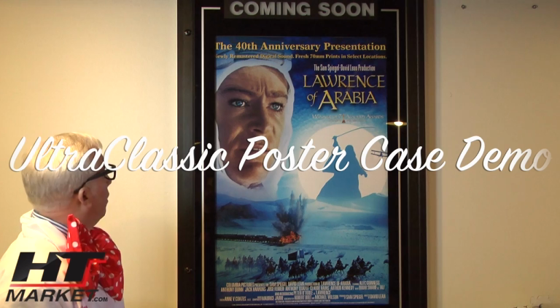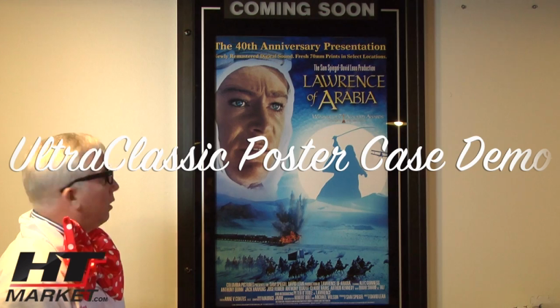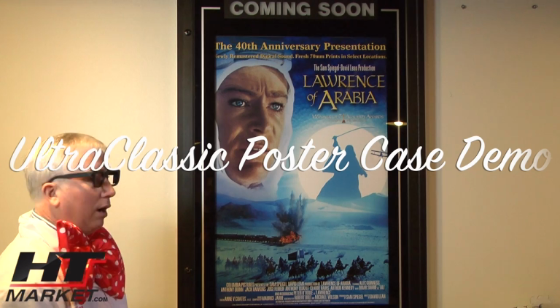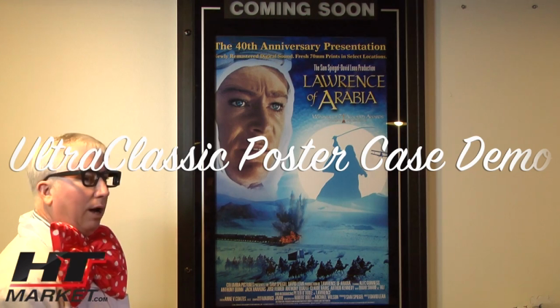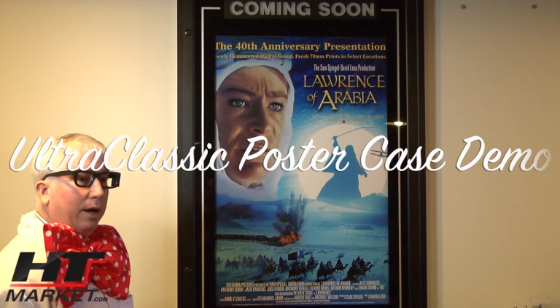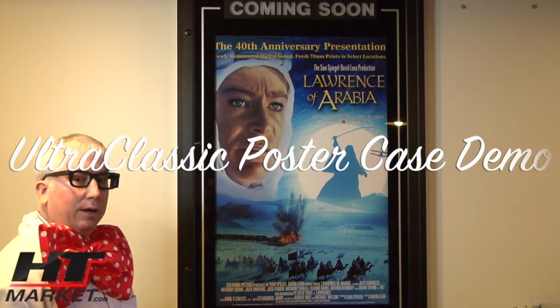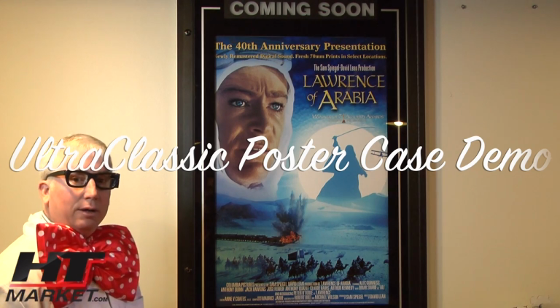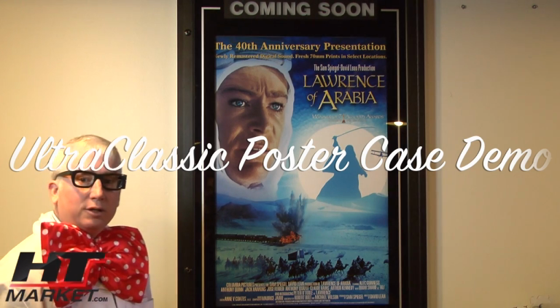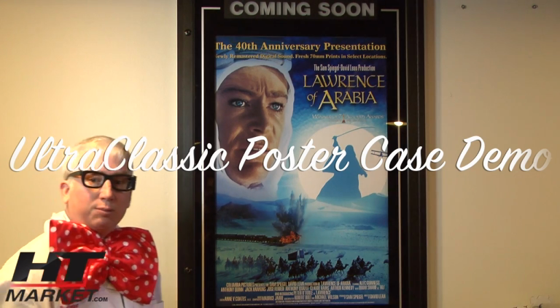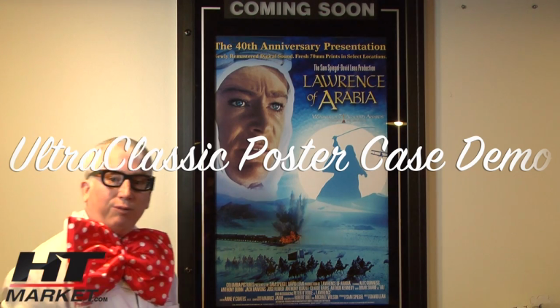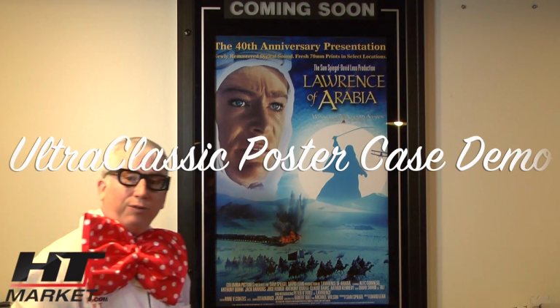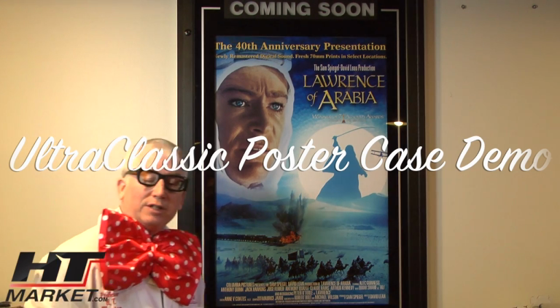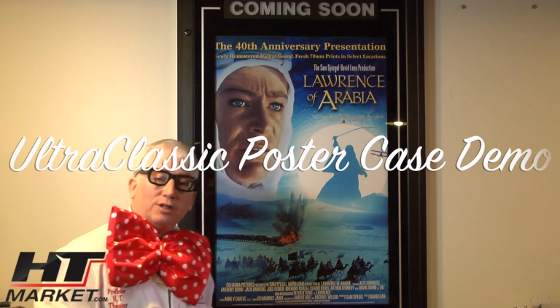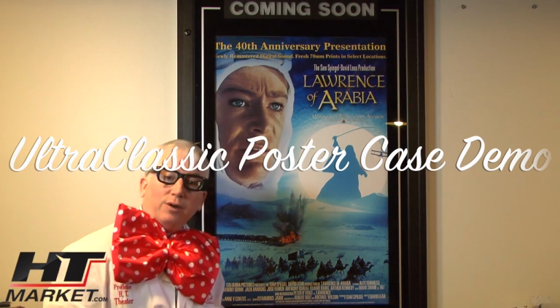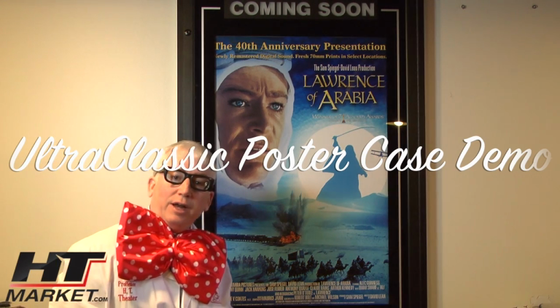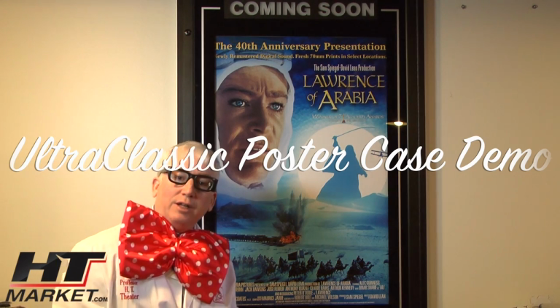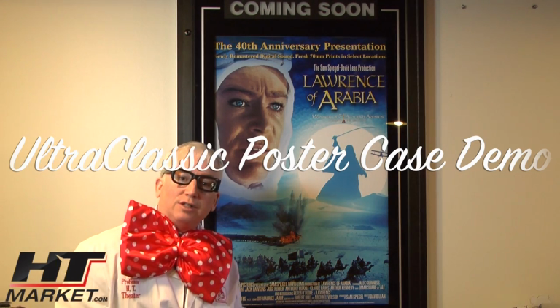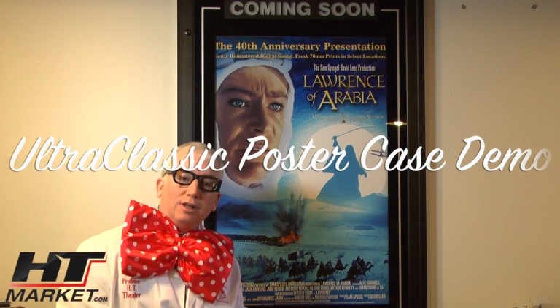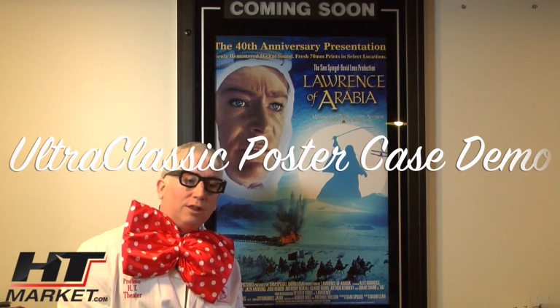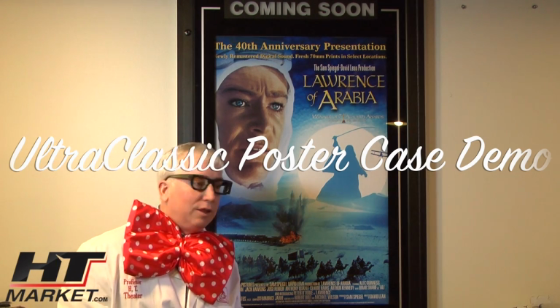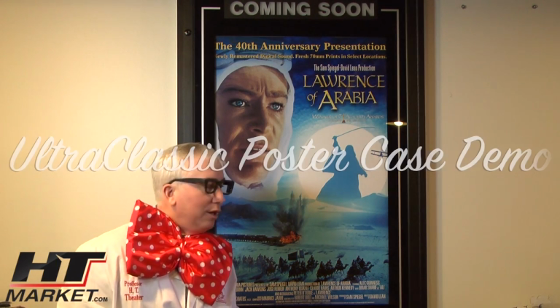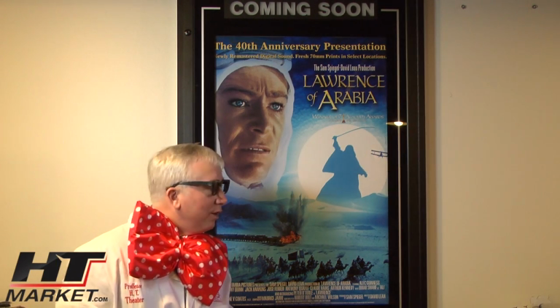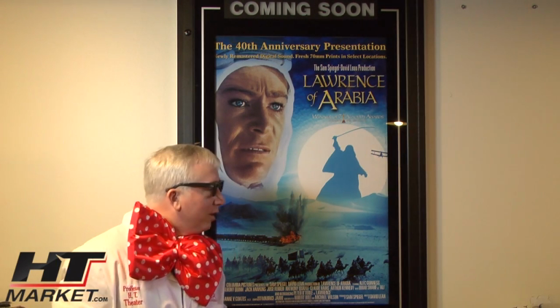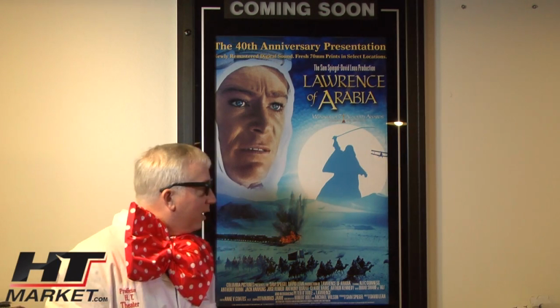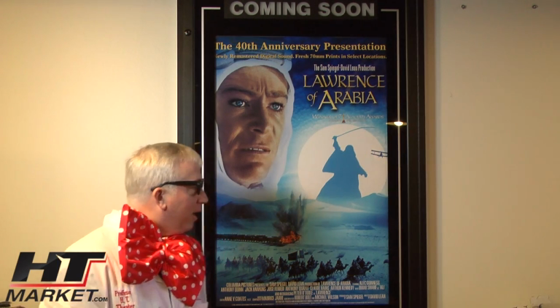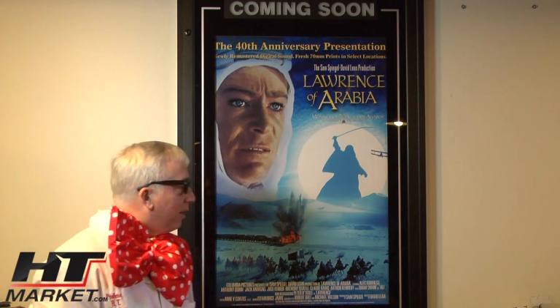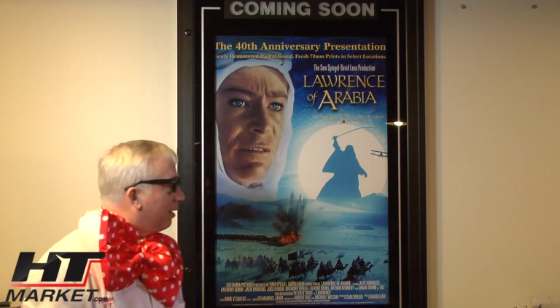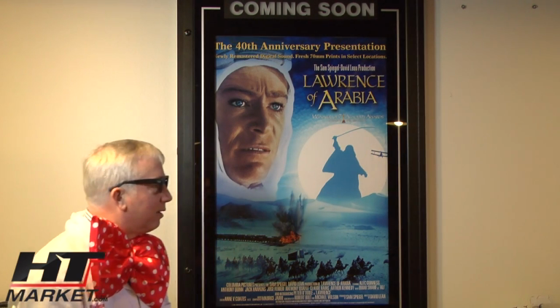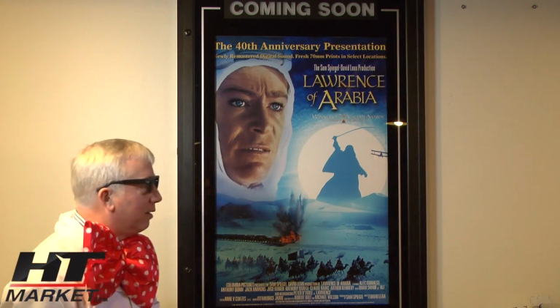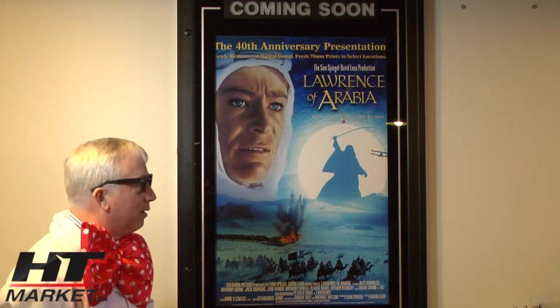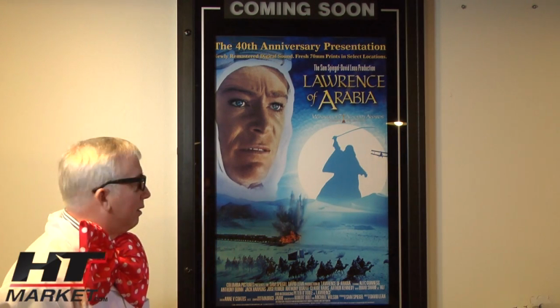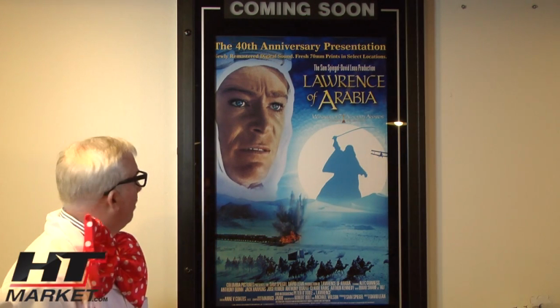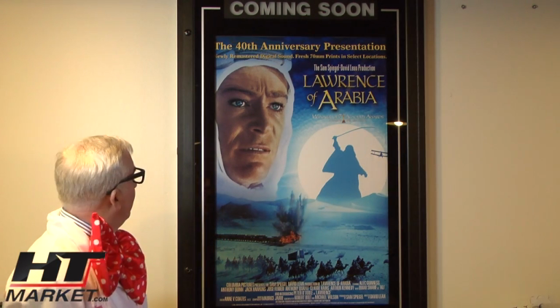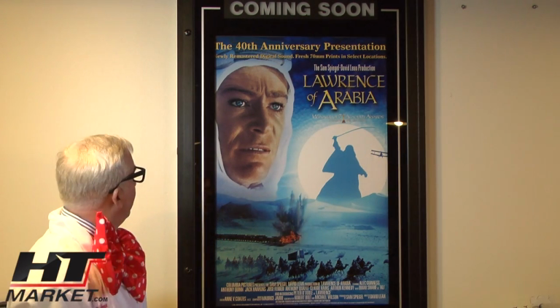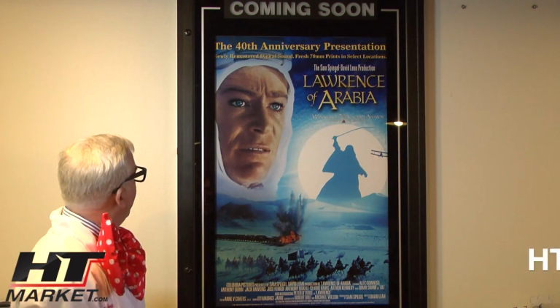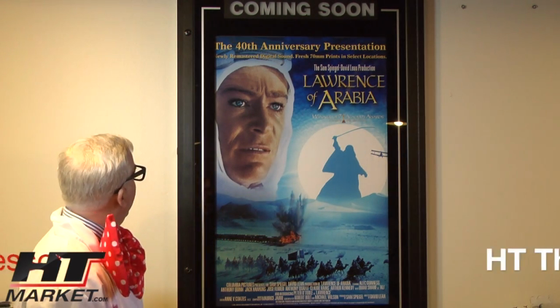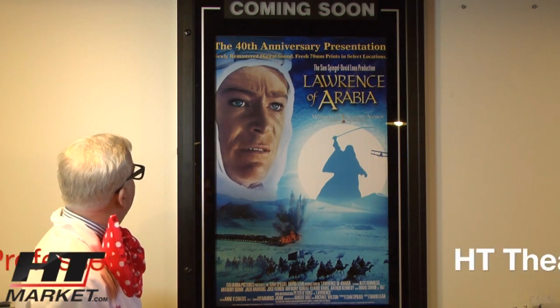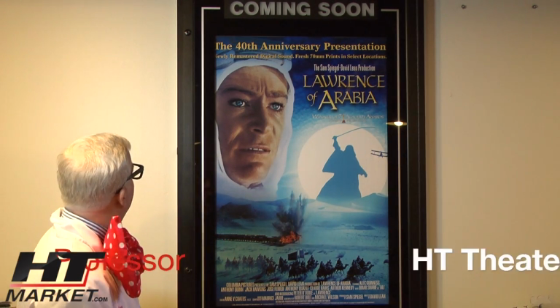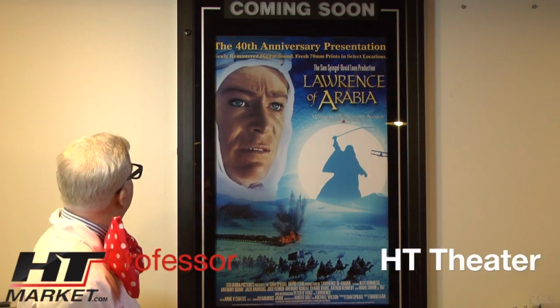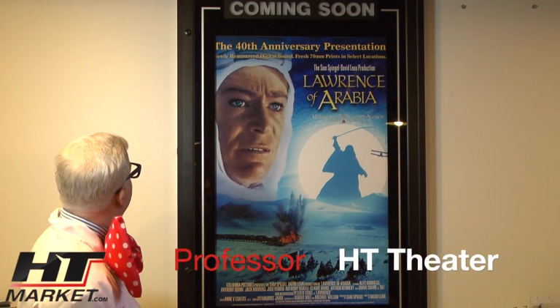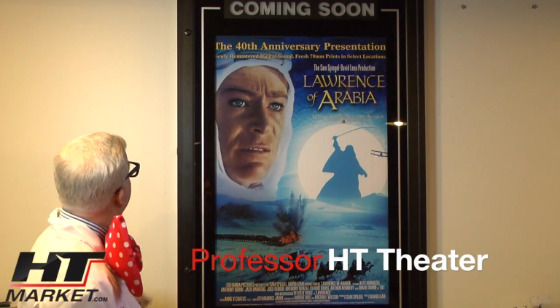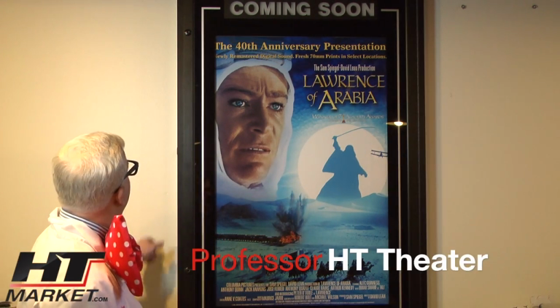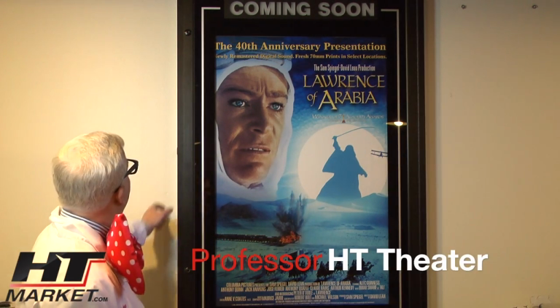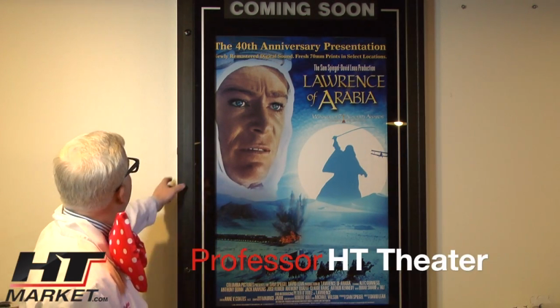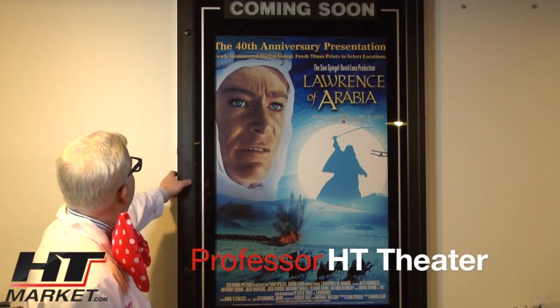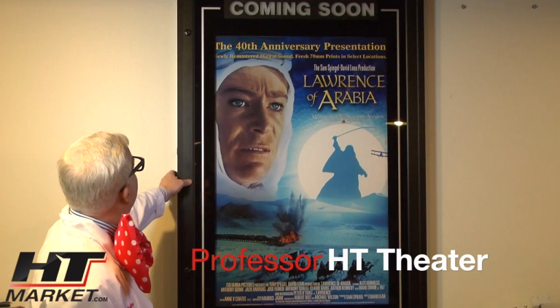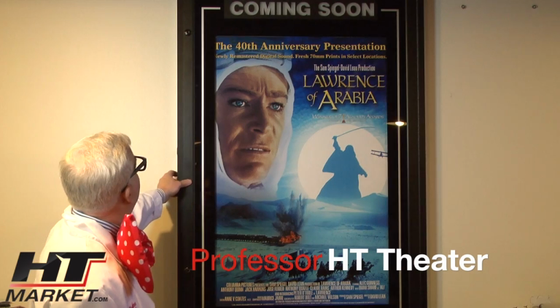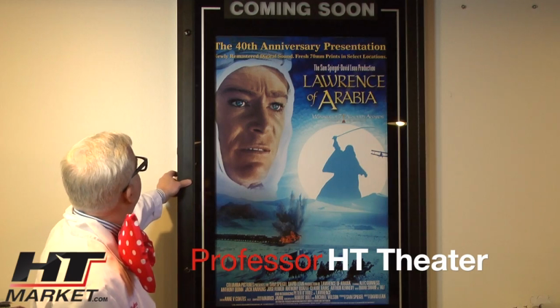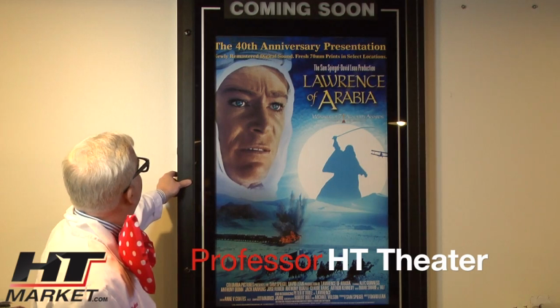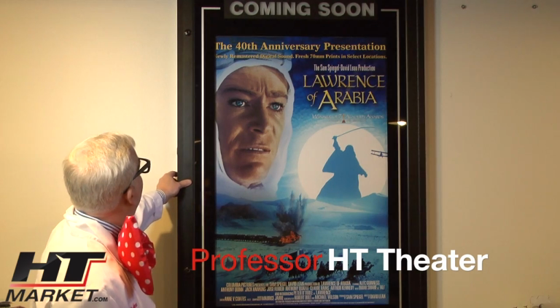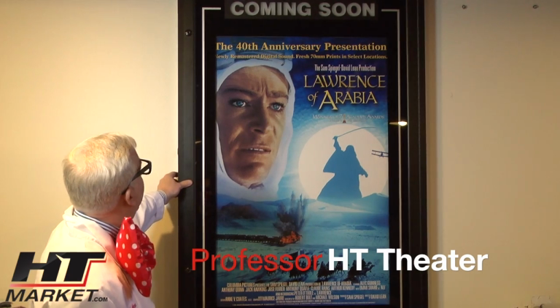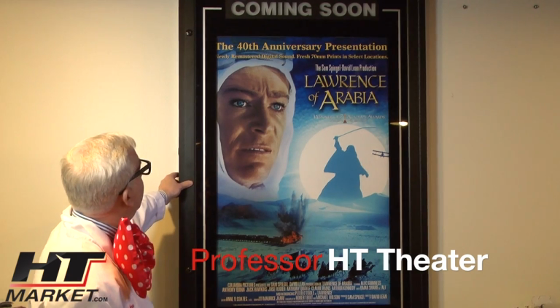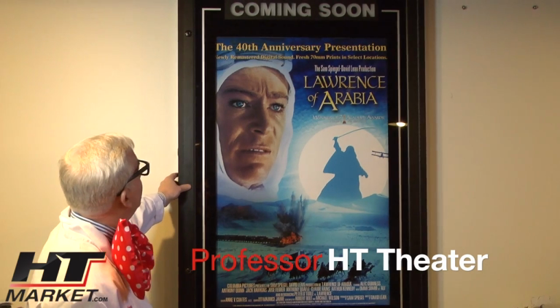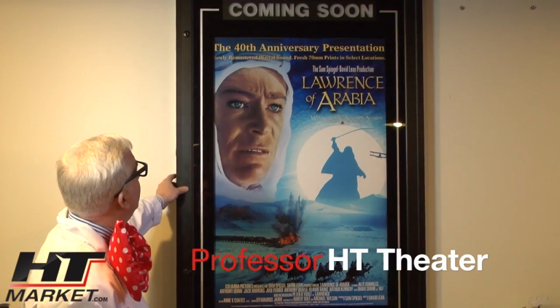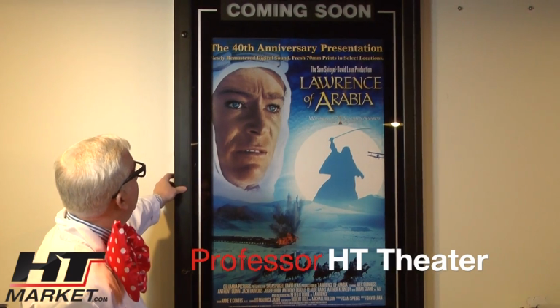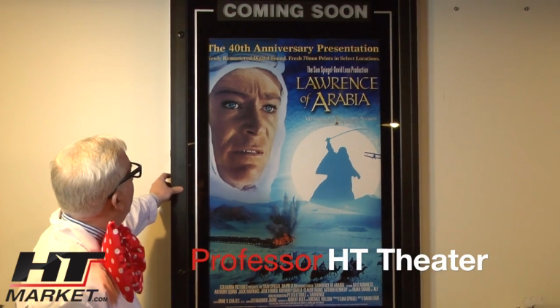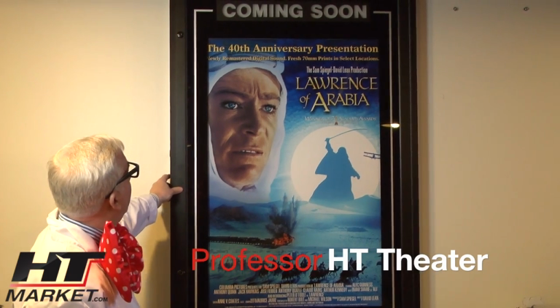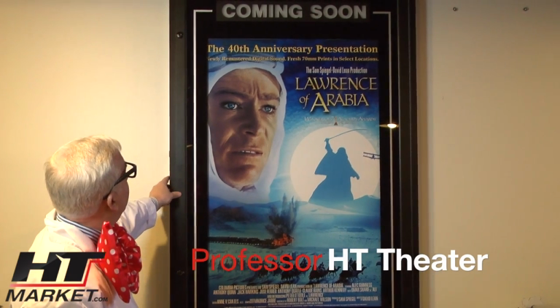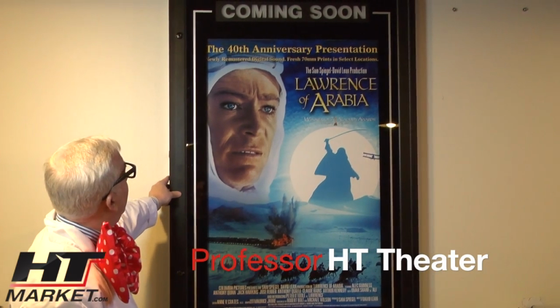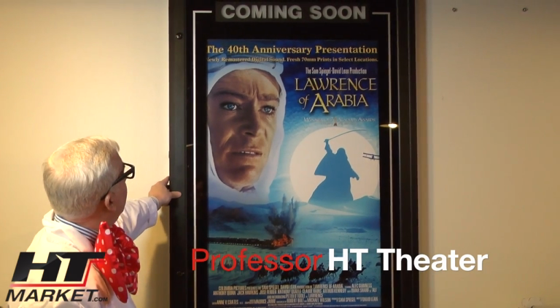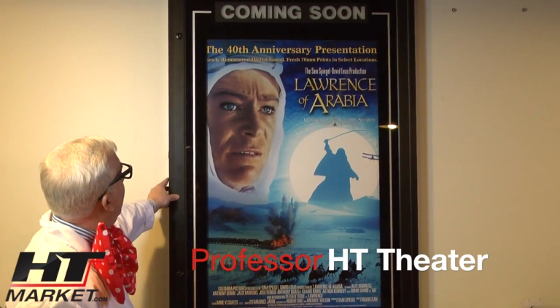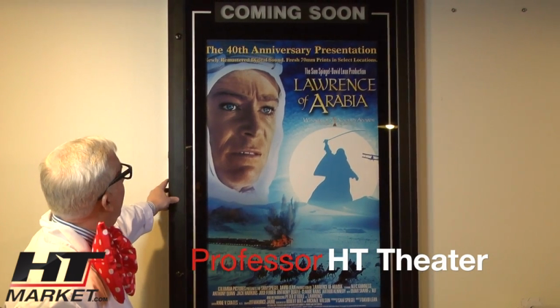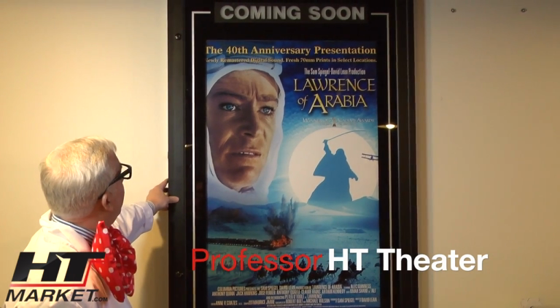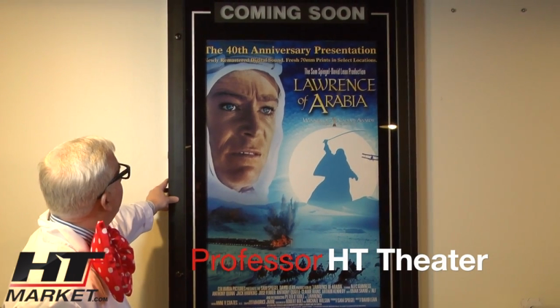Hi, it's Professor HT Theater again doing another demo here for HTMarket.com.